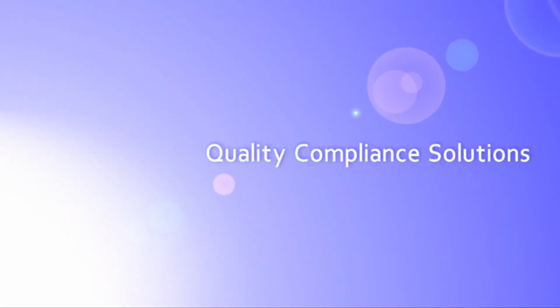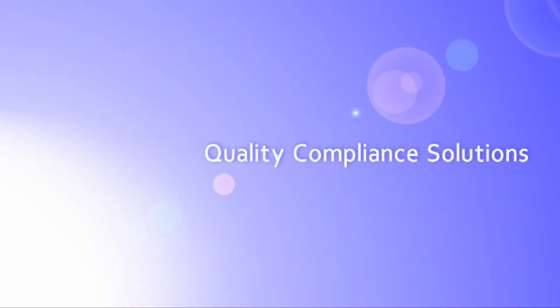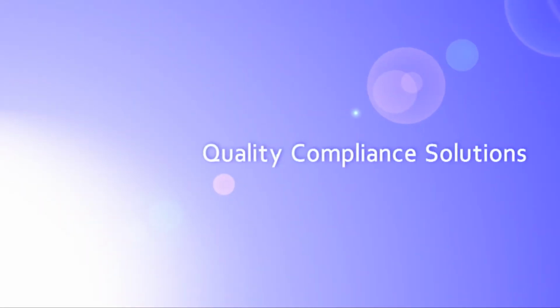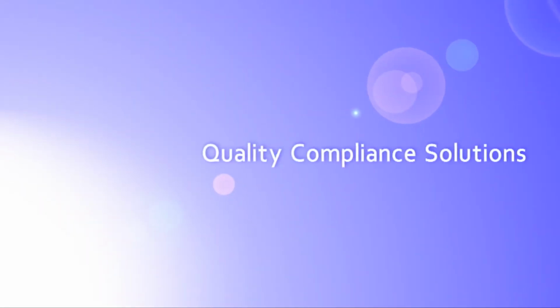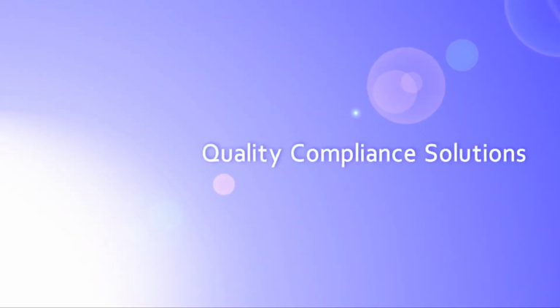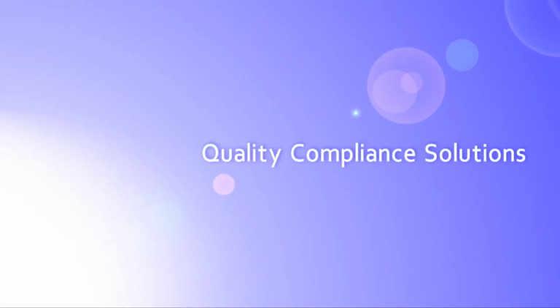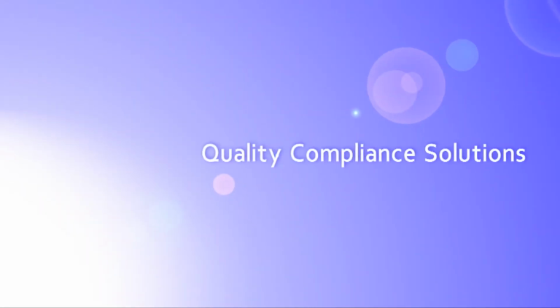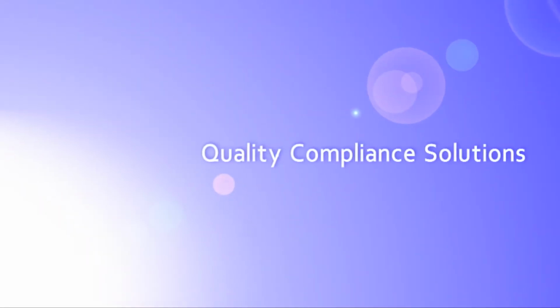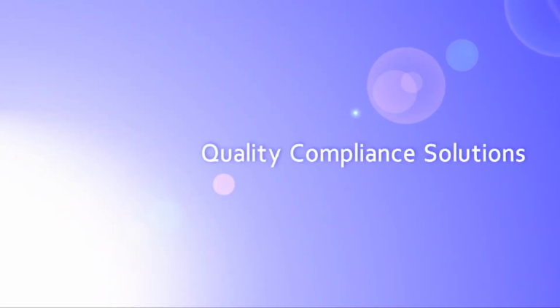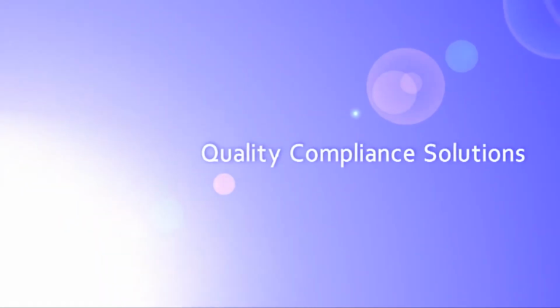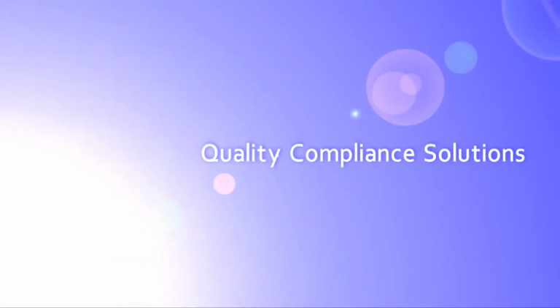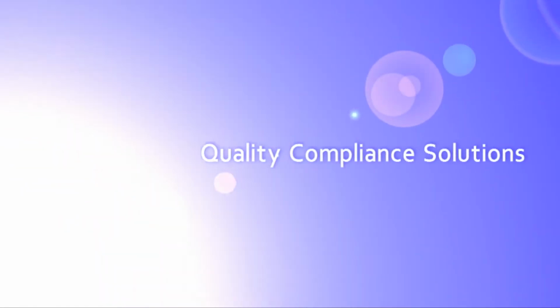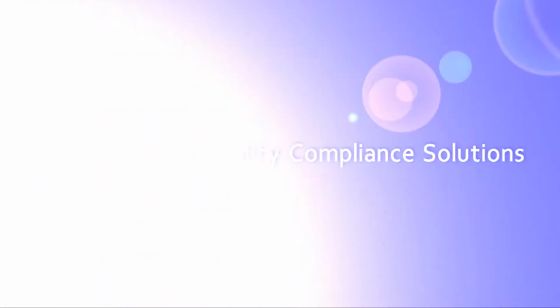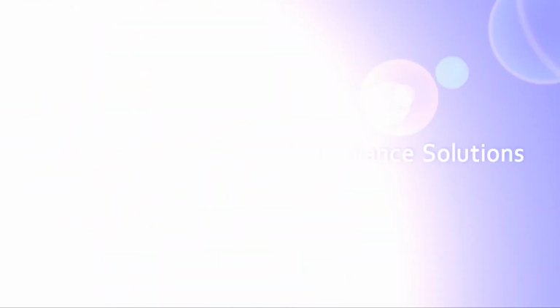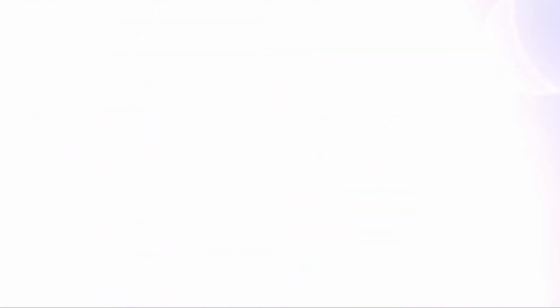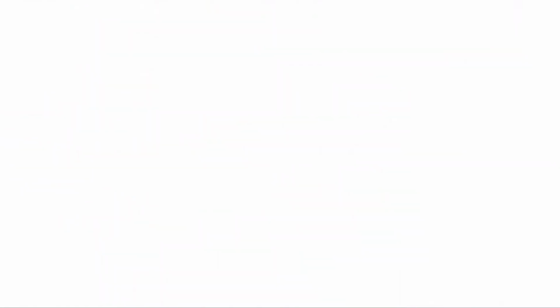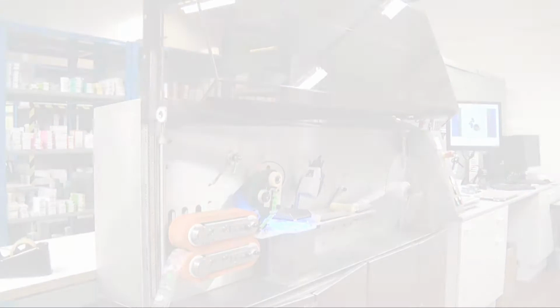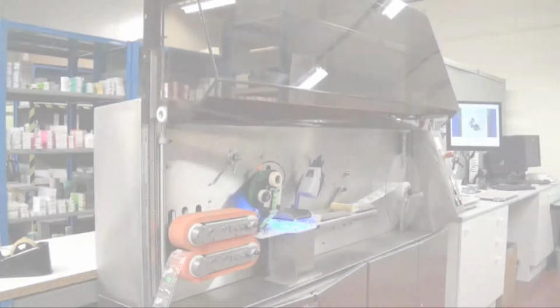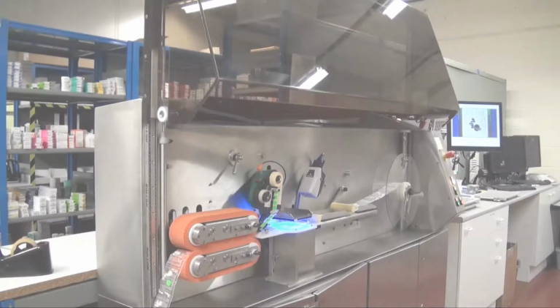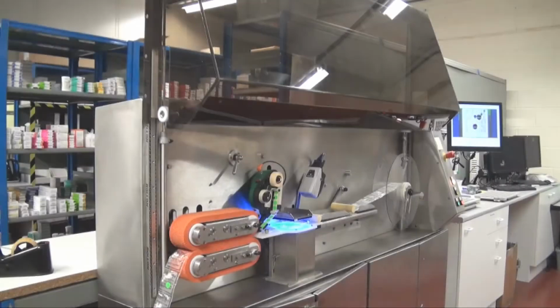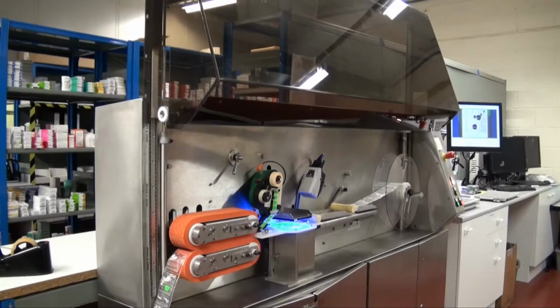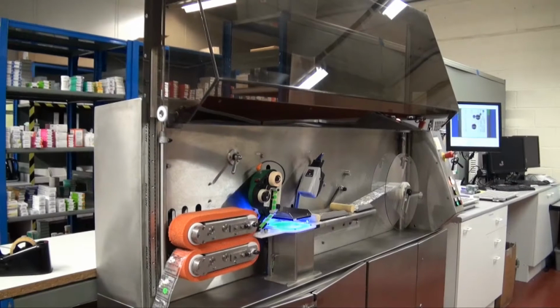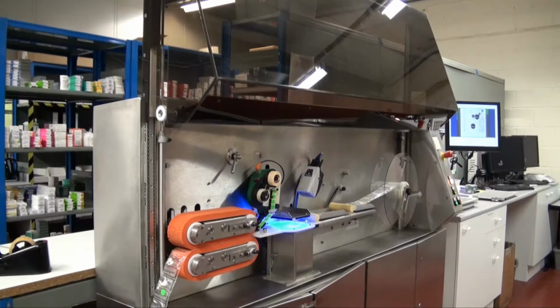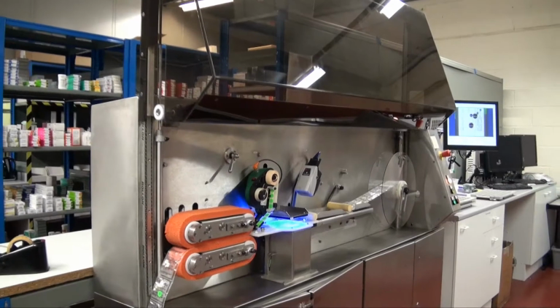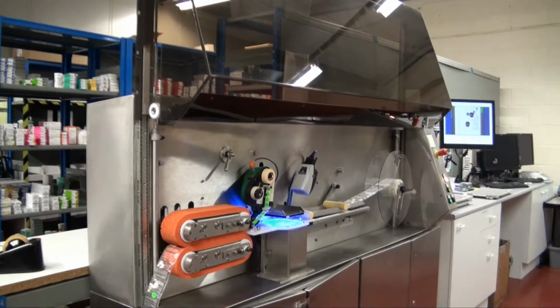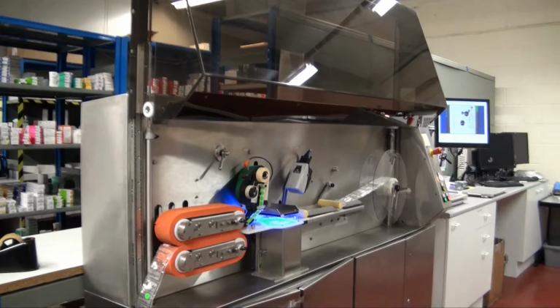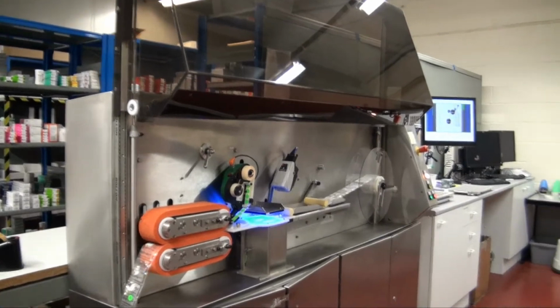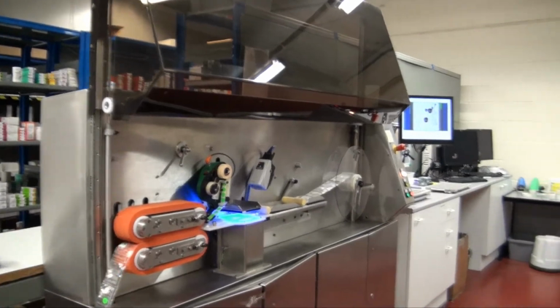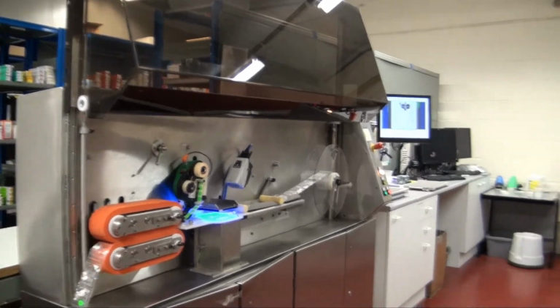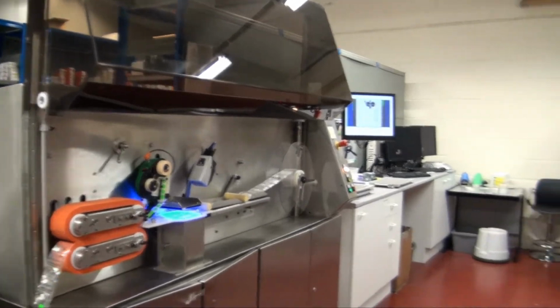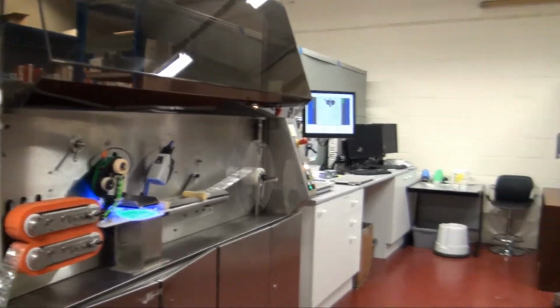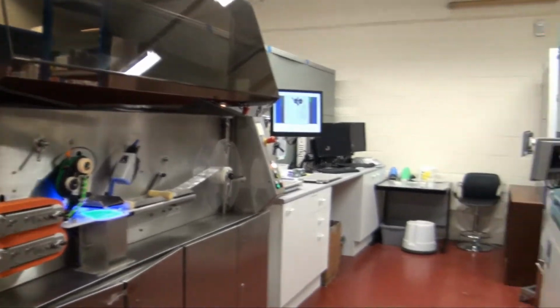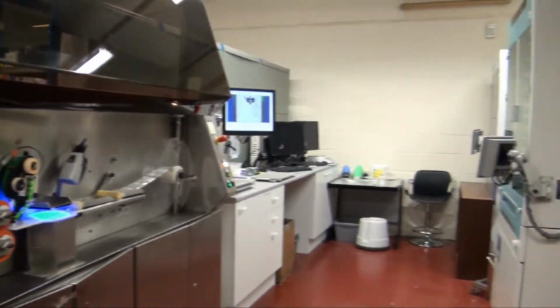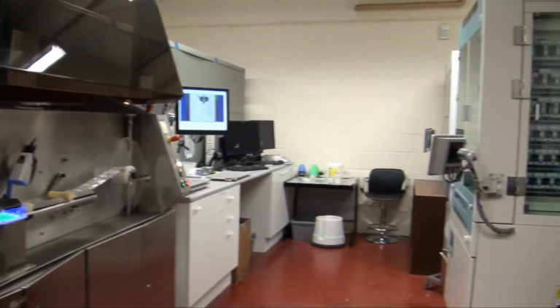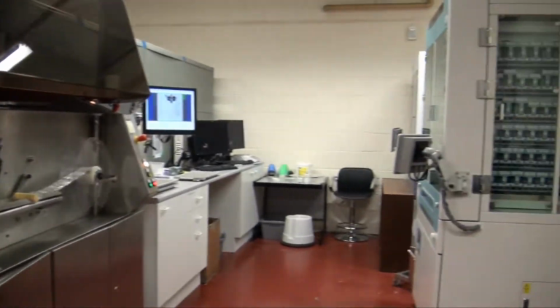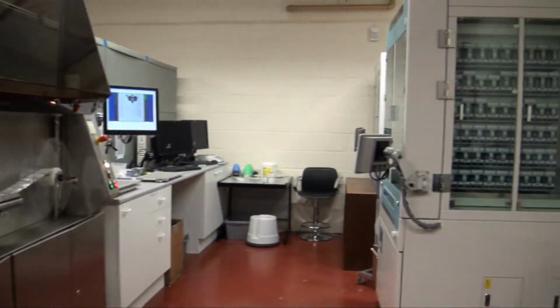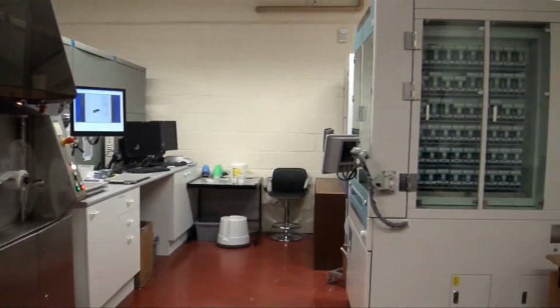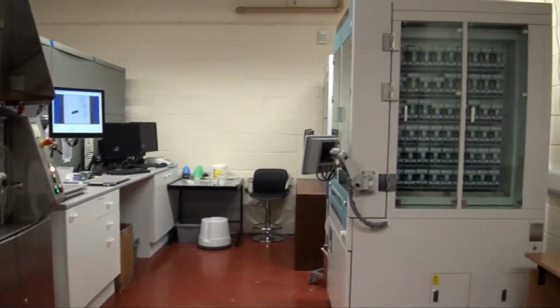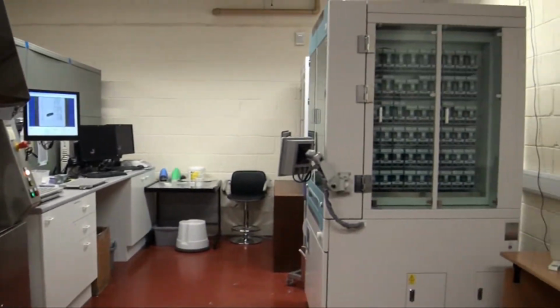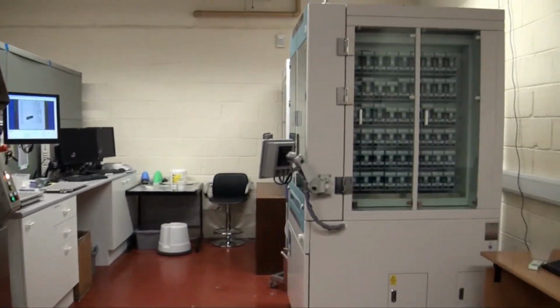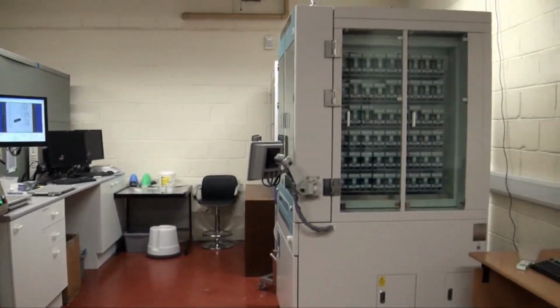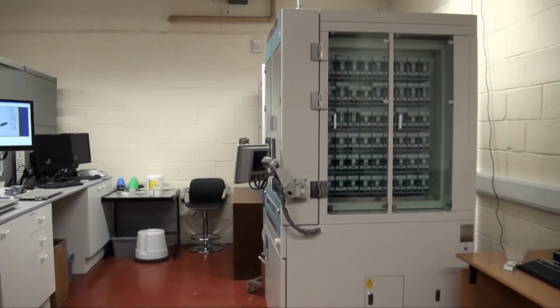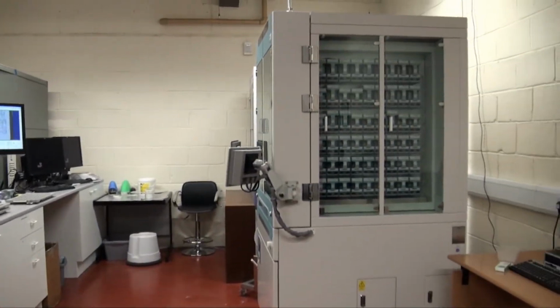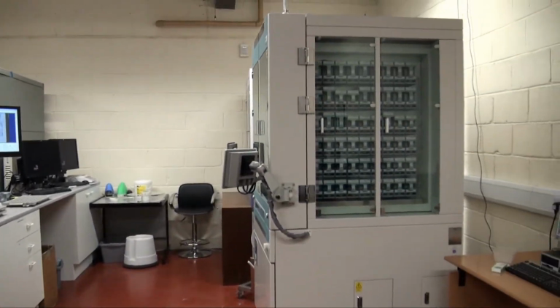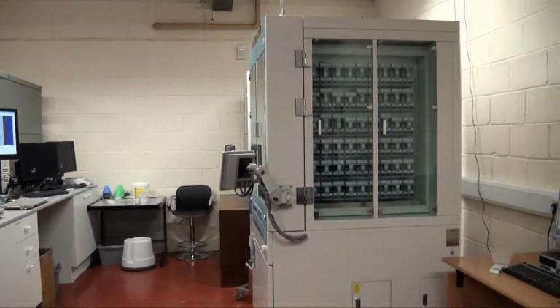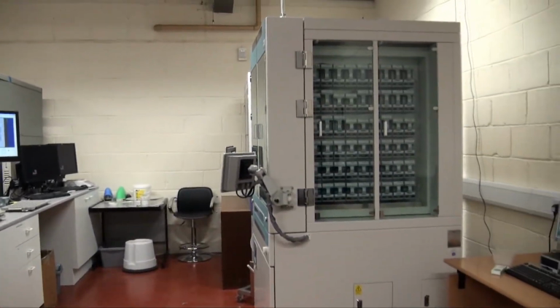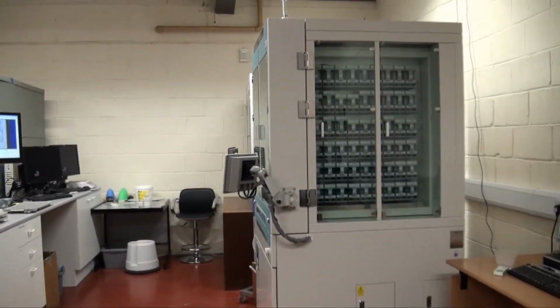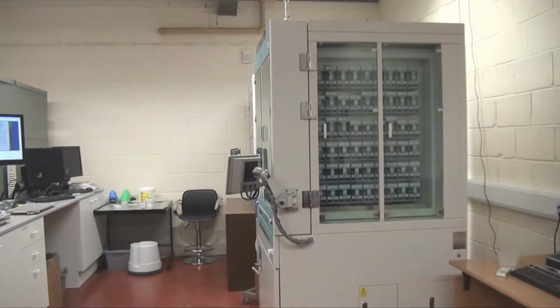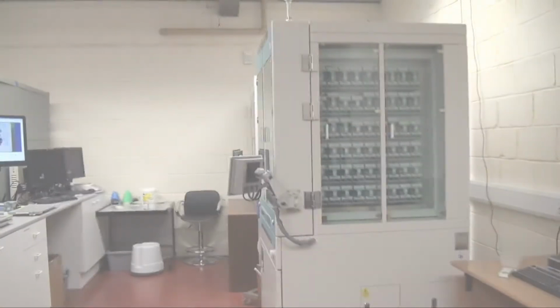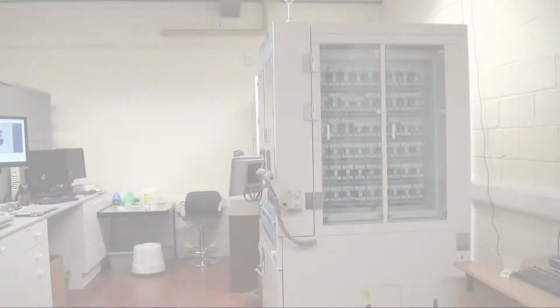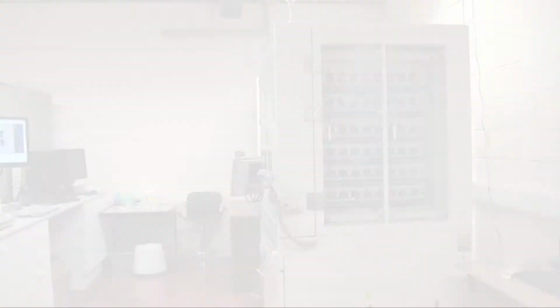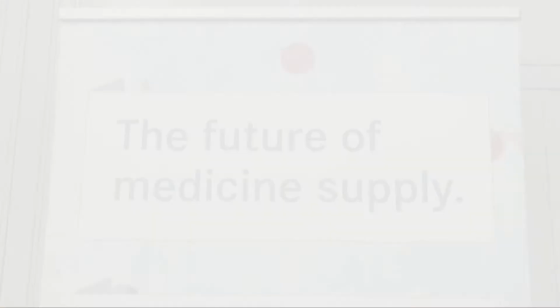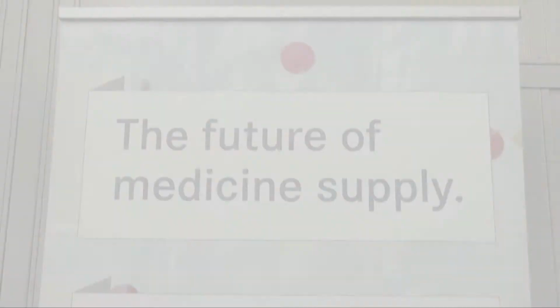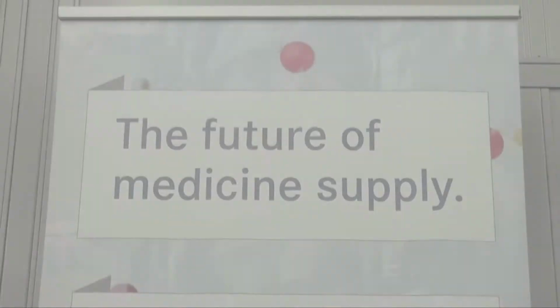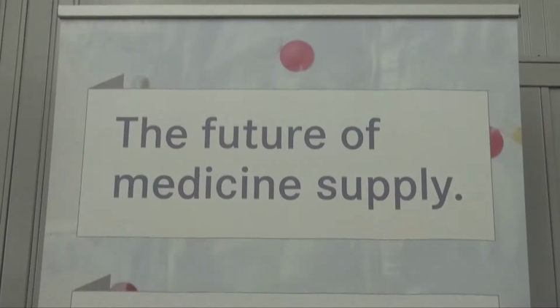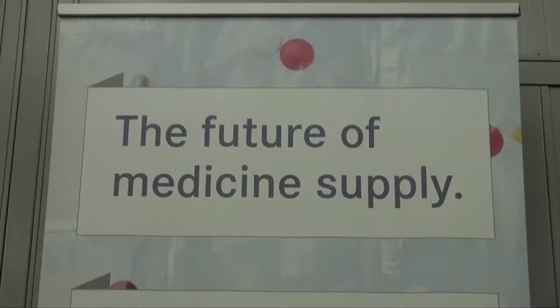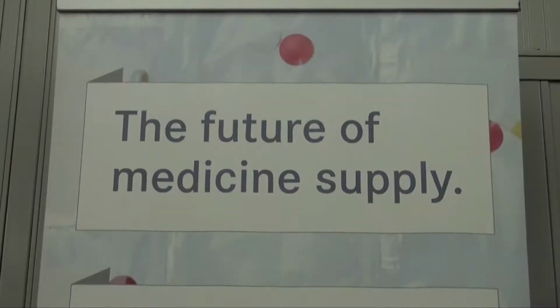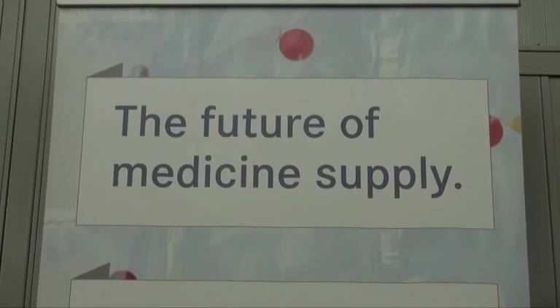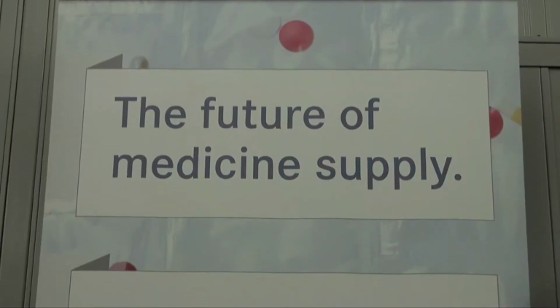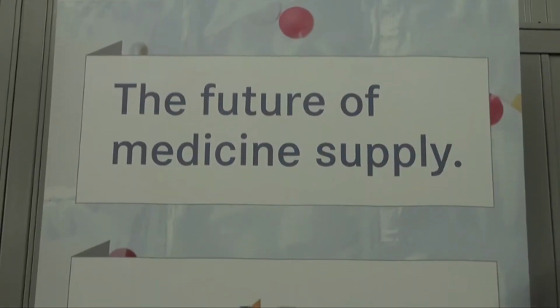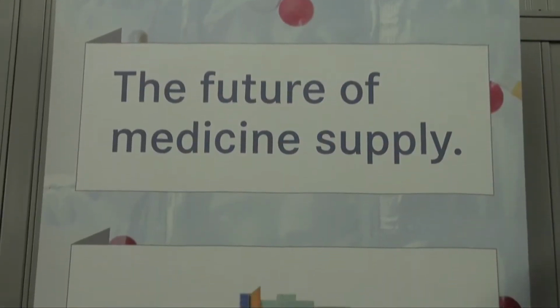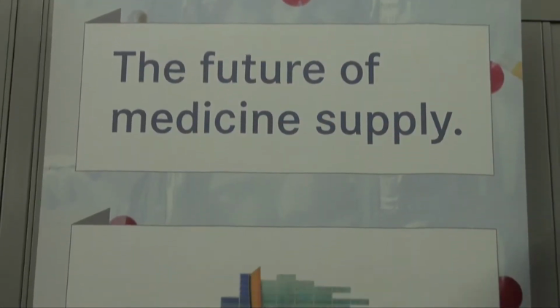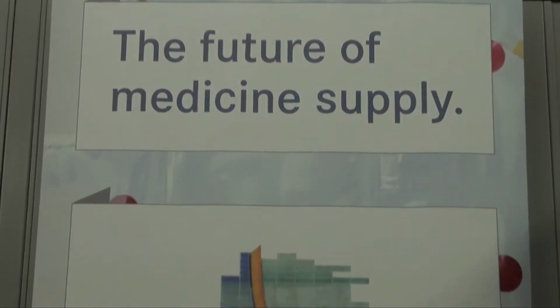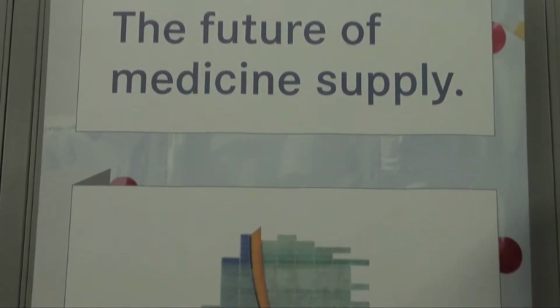Quality Compliance Solutions, part of County Durham based pharmaceutical company Norchem, is revolutionizing the distribution of its medicines.